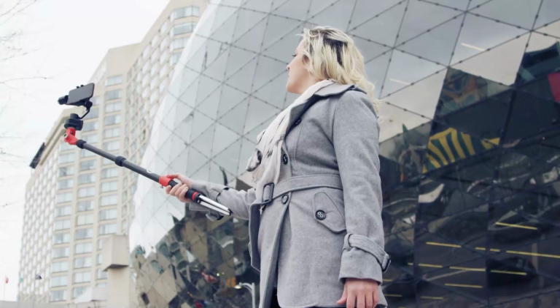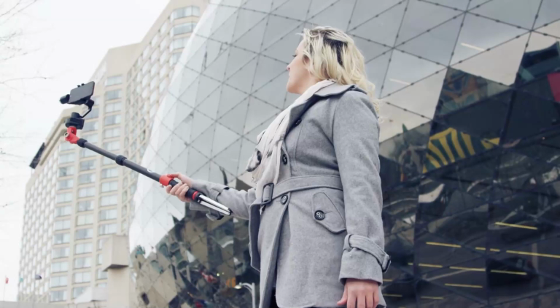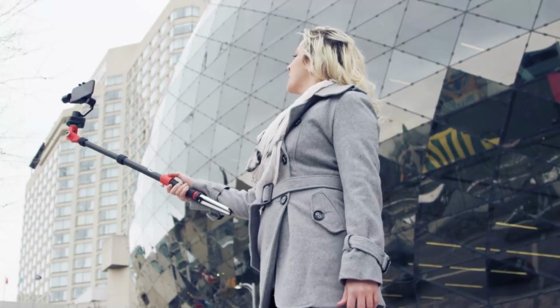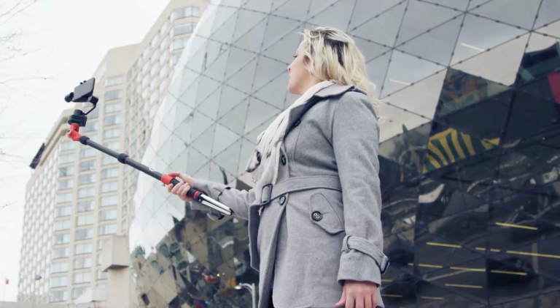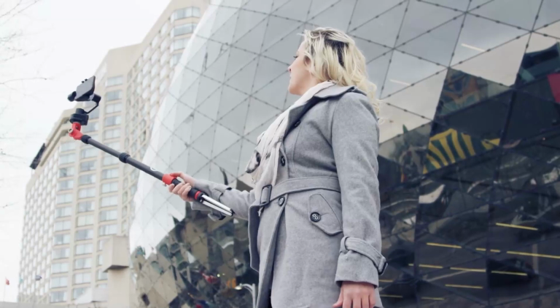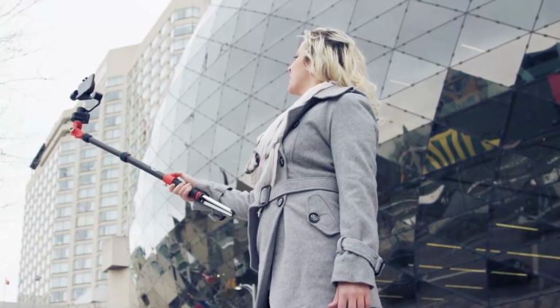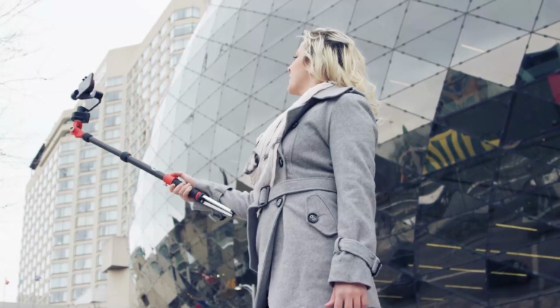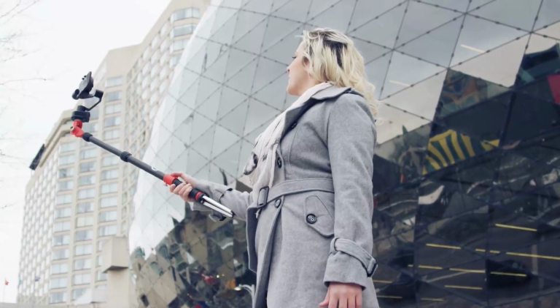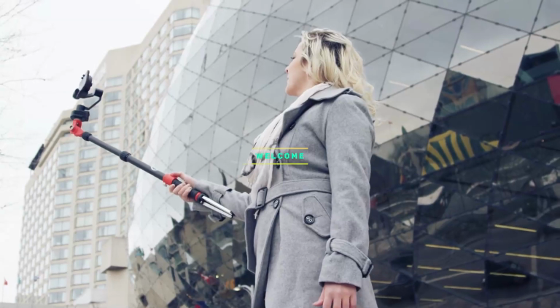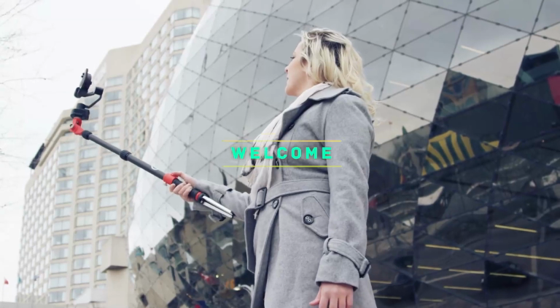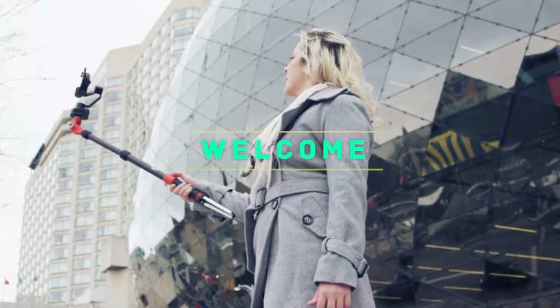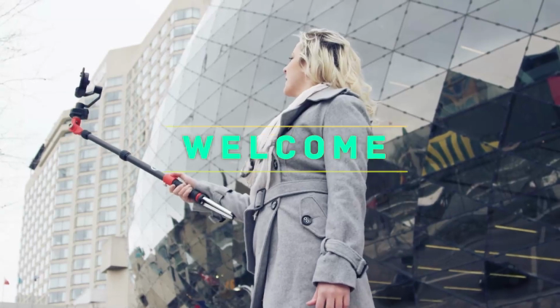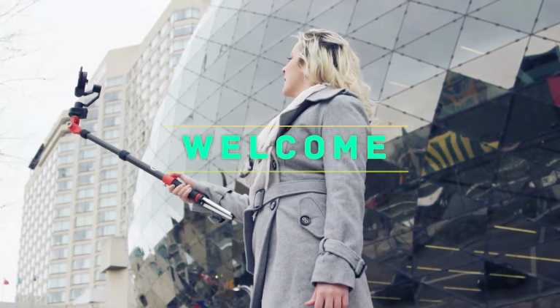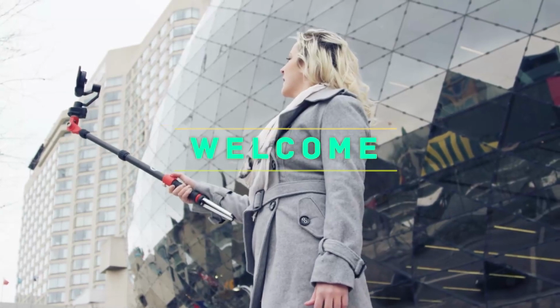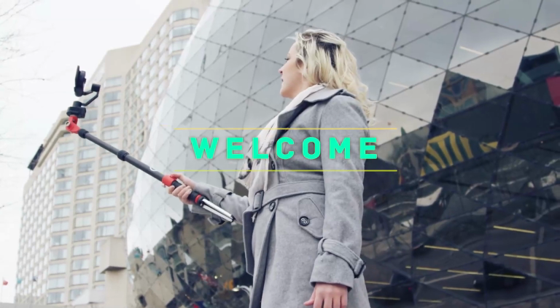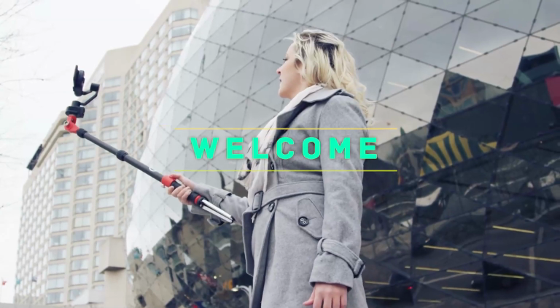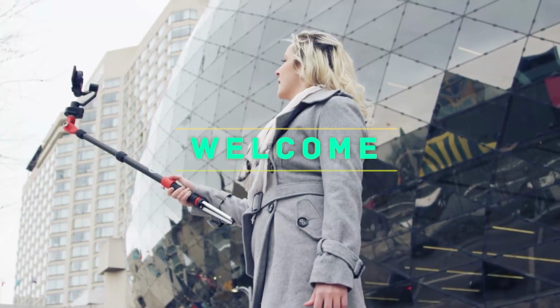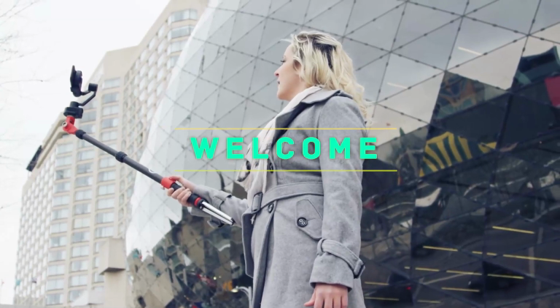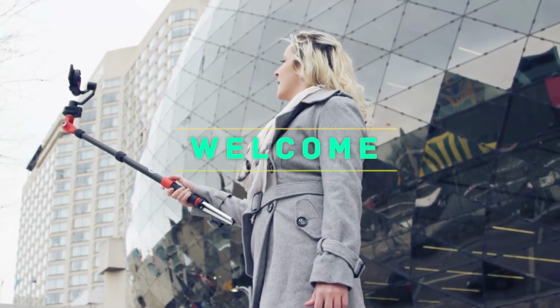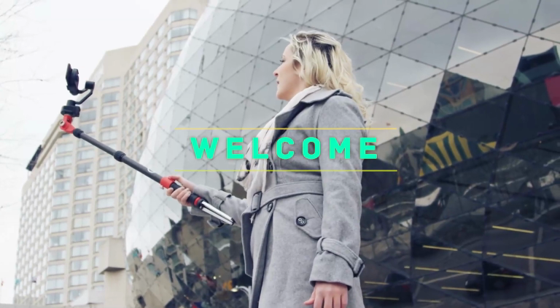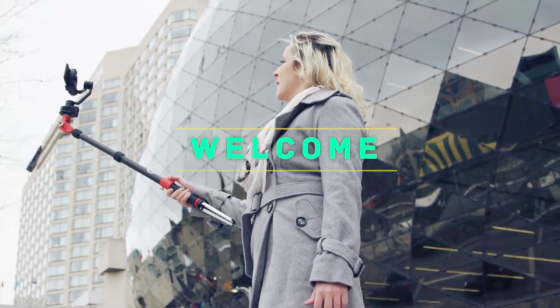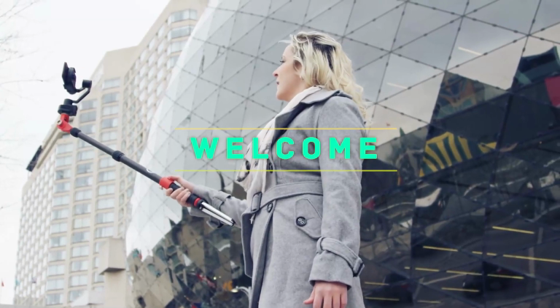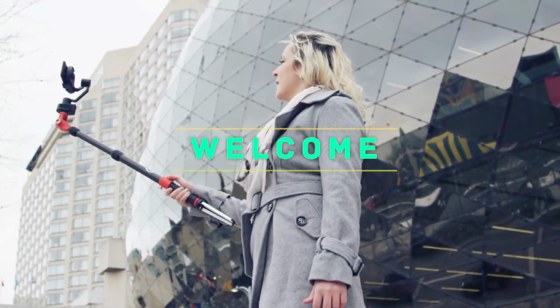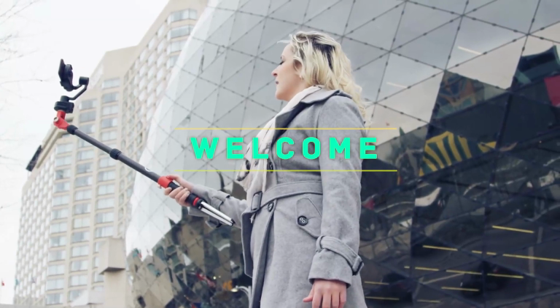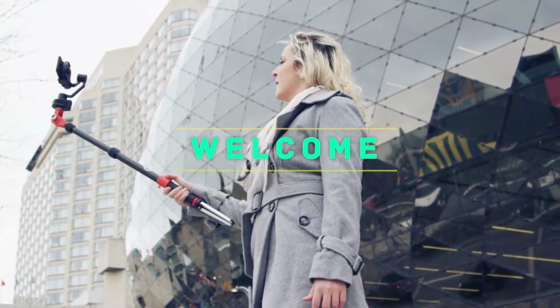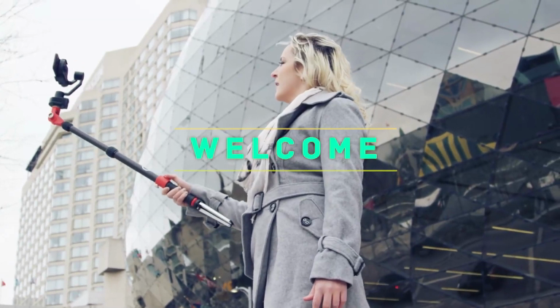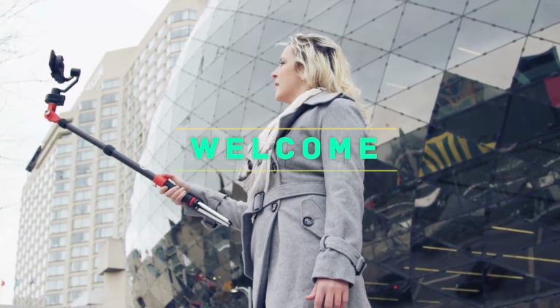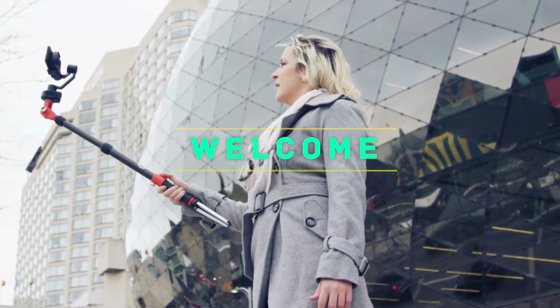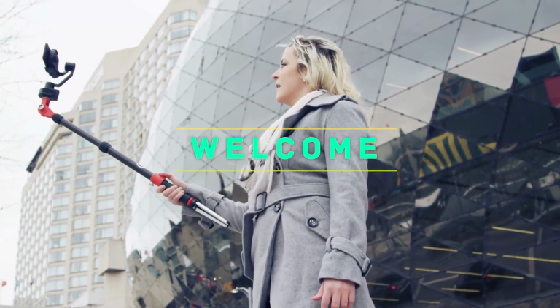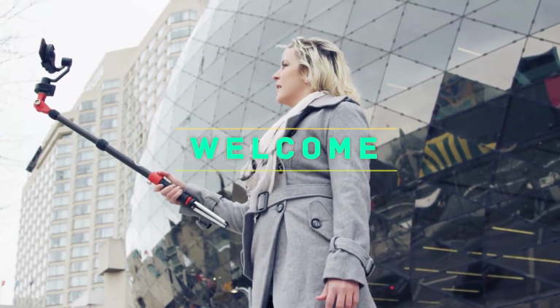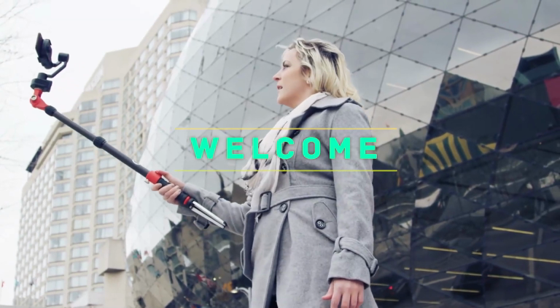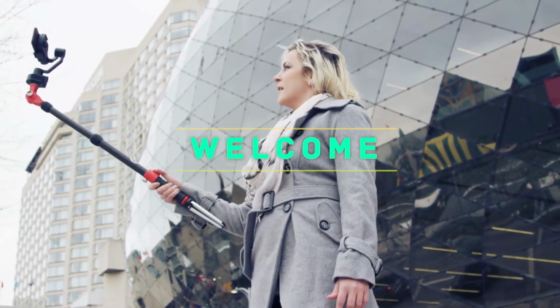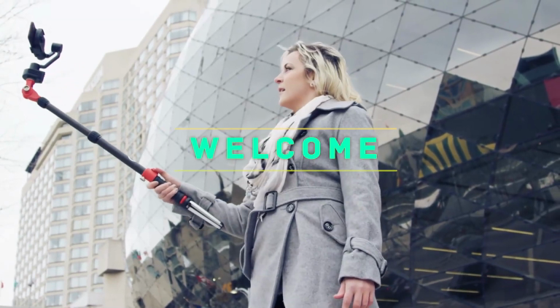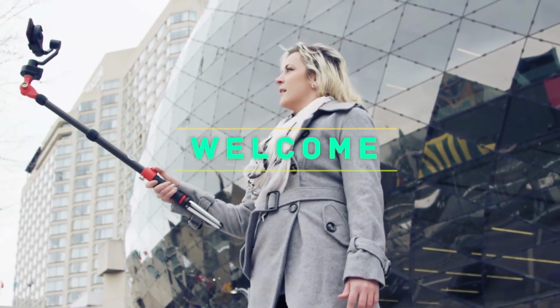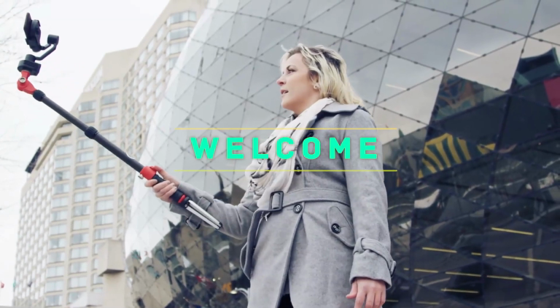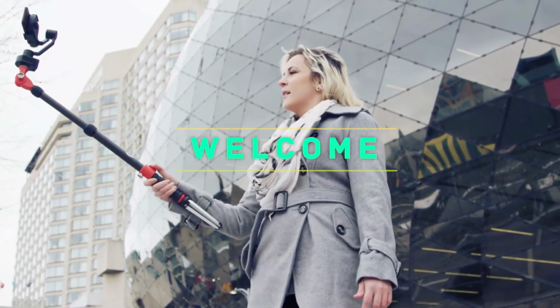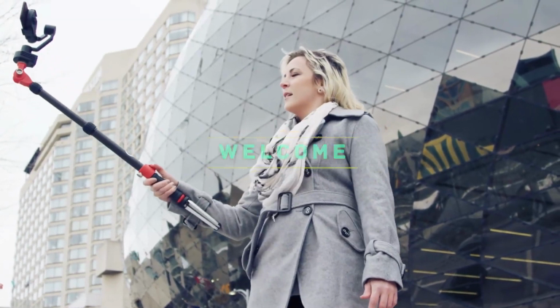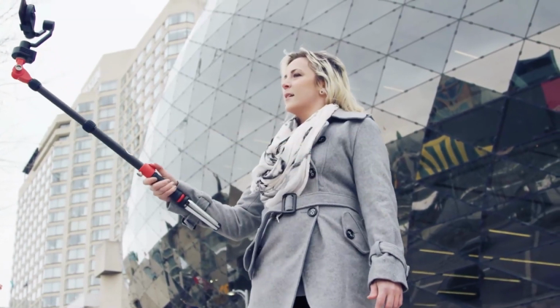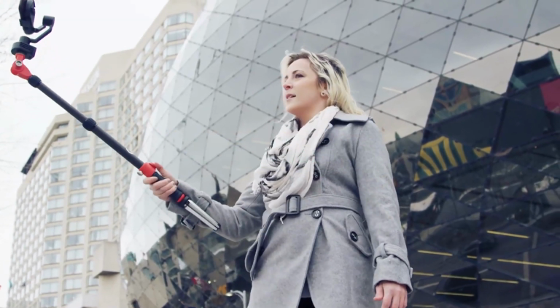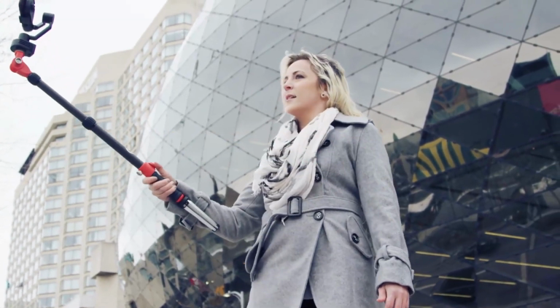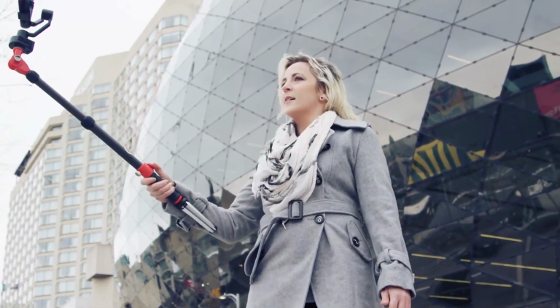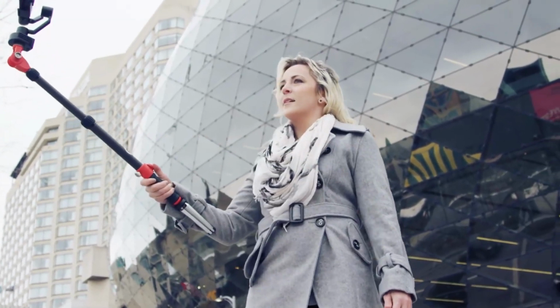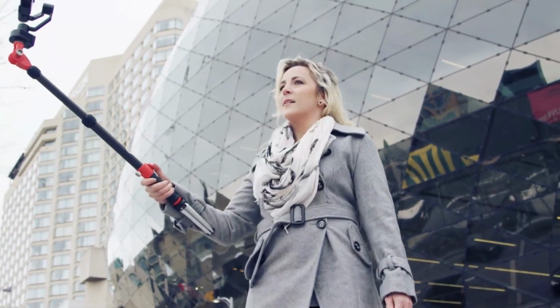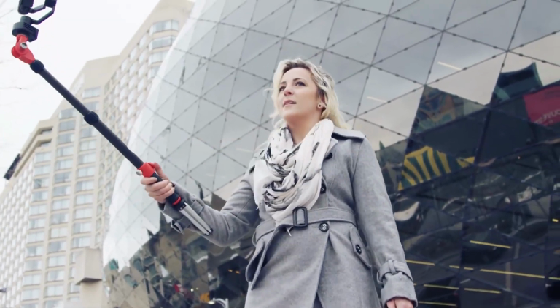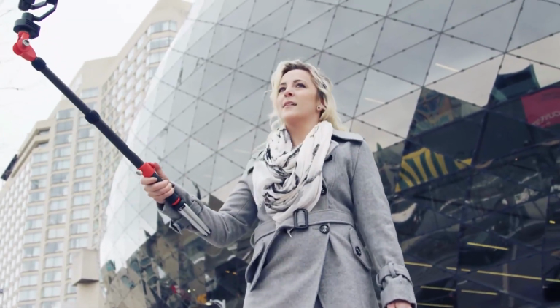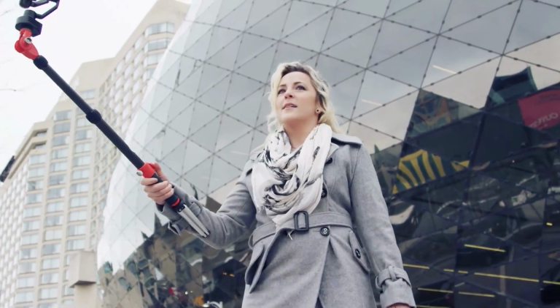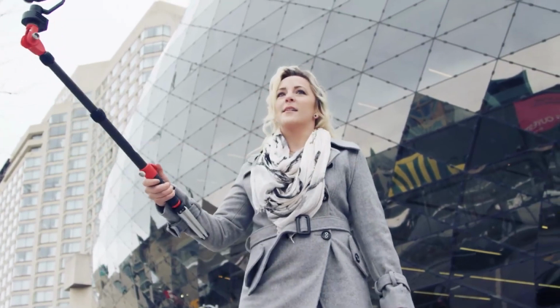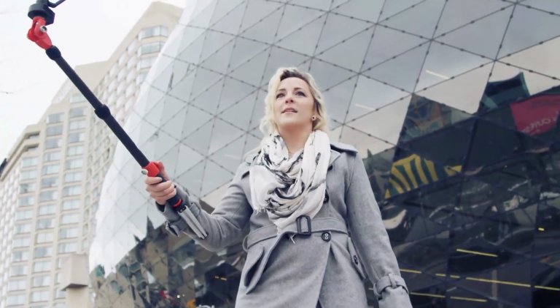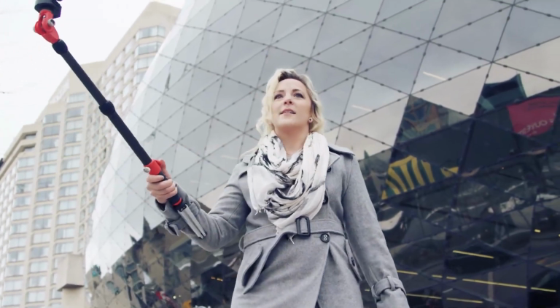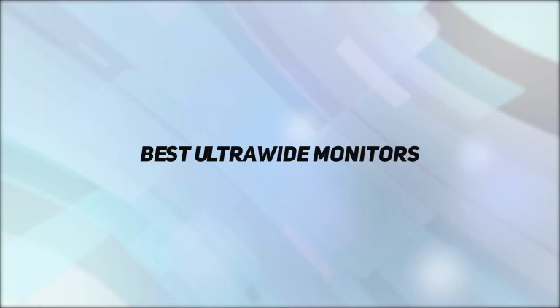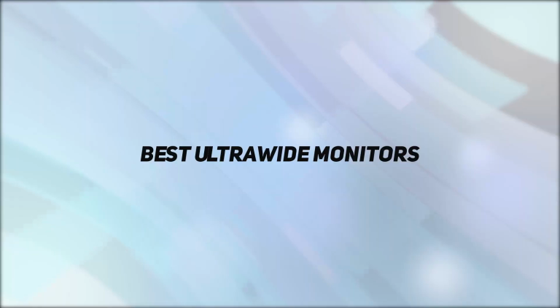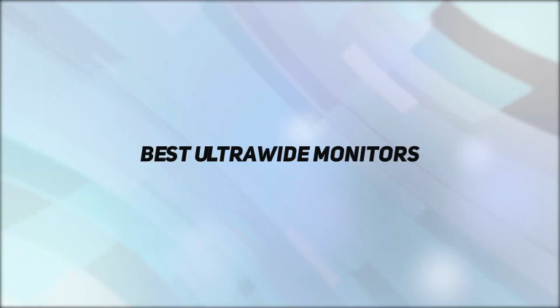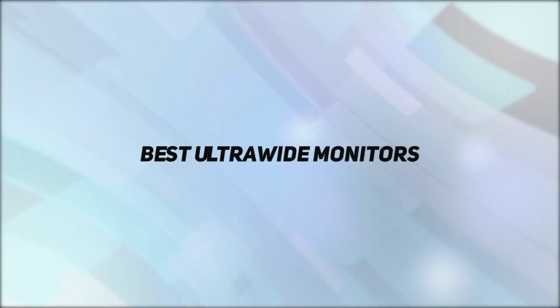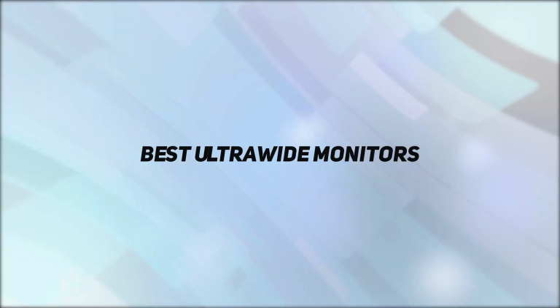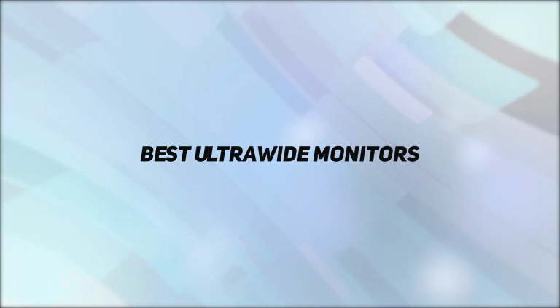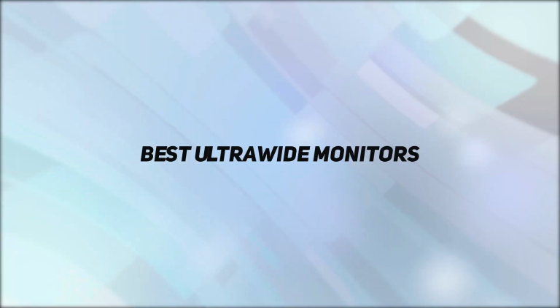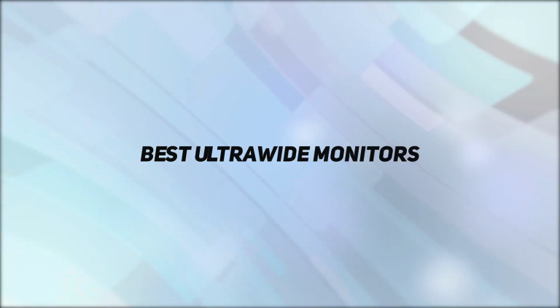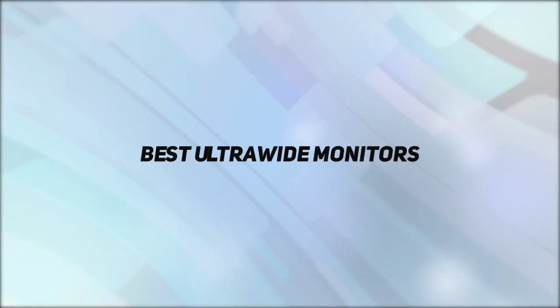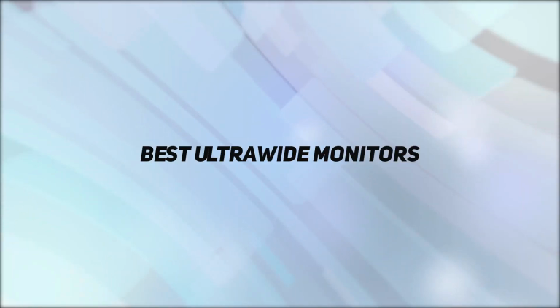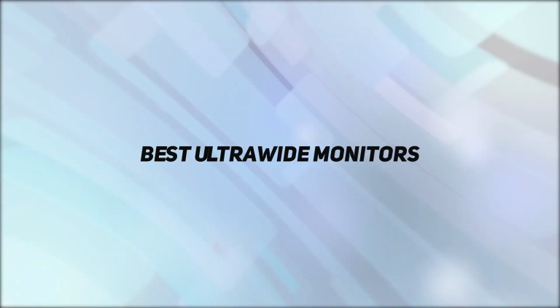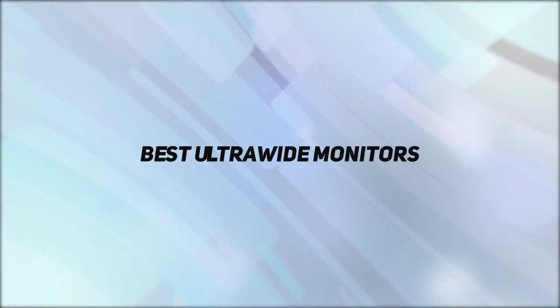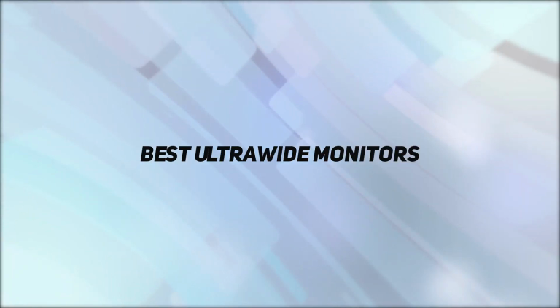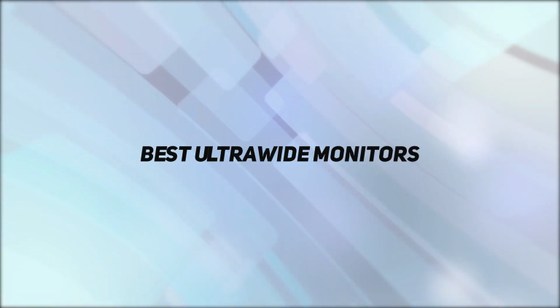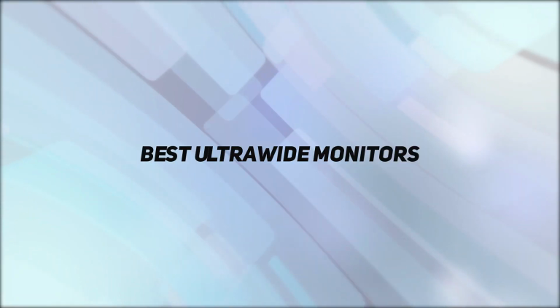Hey, welcome back to my channel. In this video, I'm going to talk about the top 5 best ultrawide monitors.